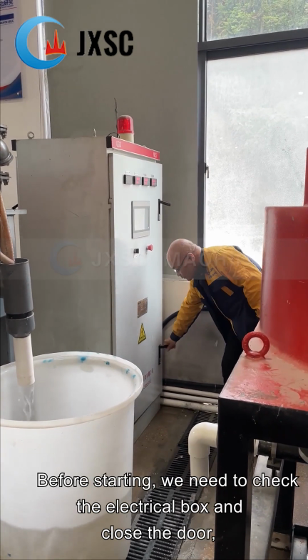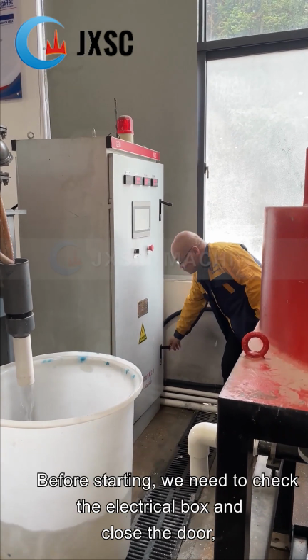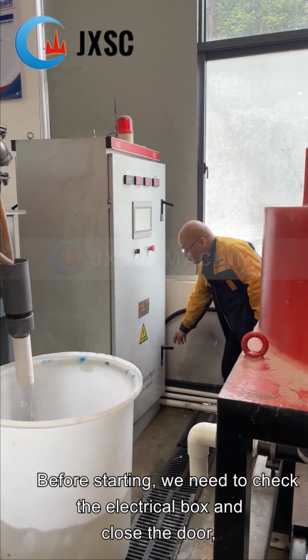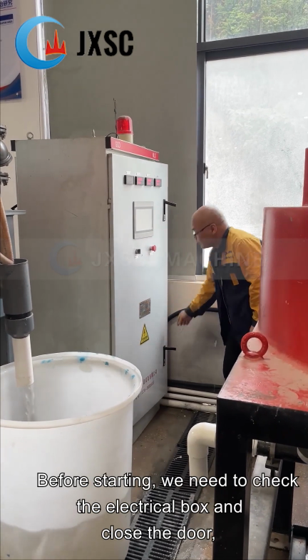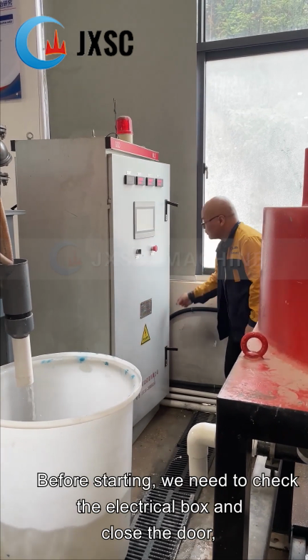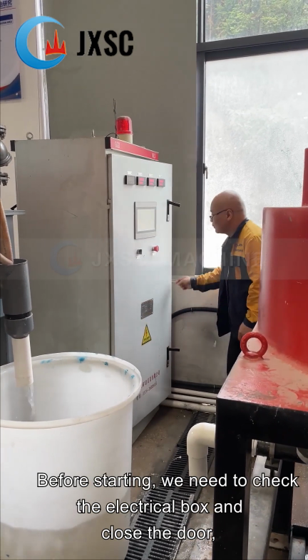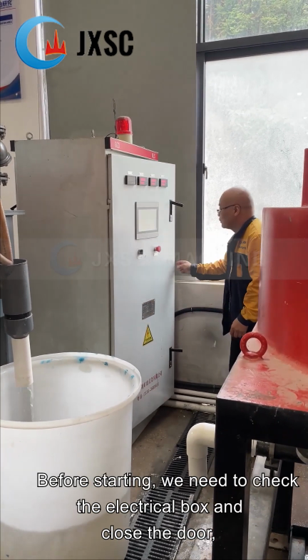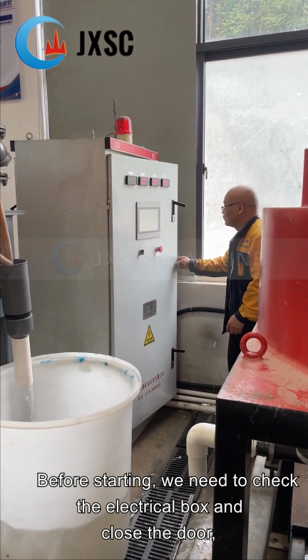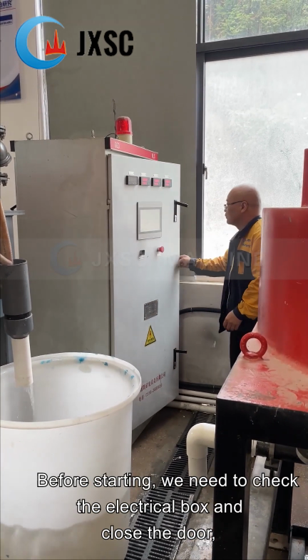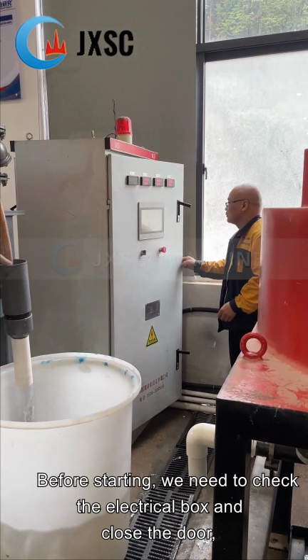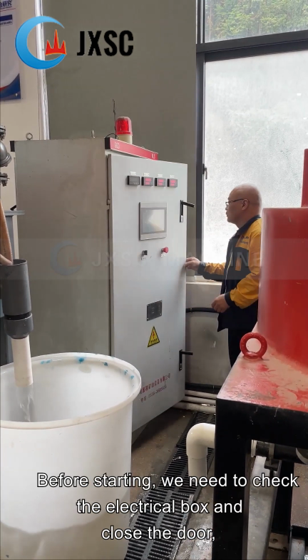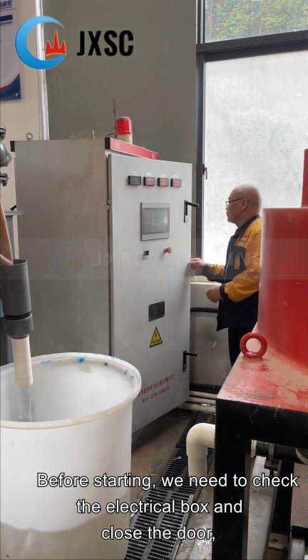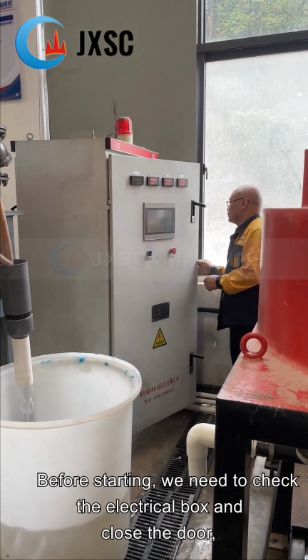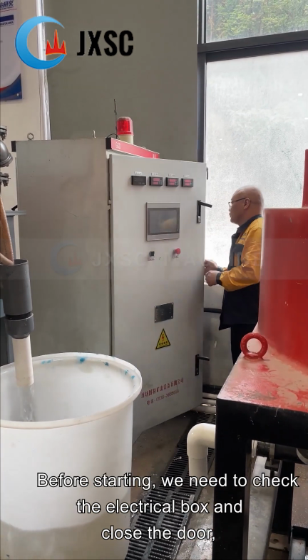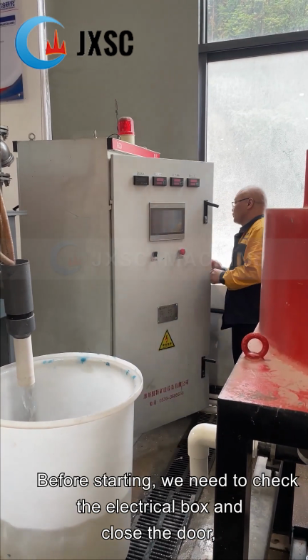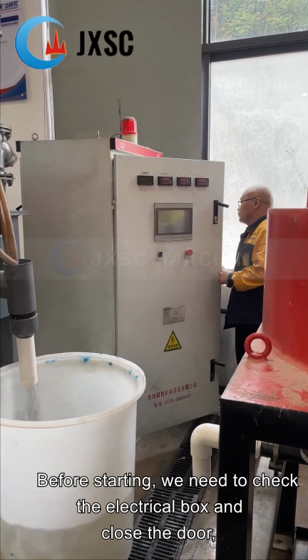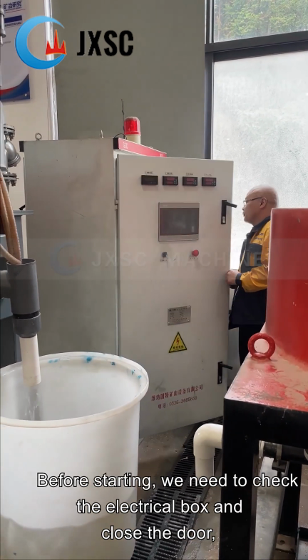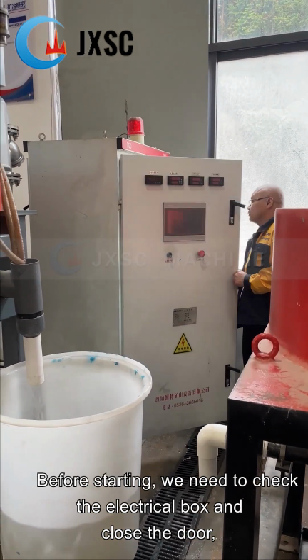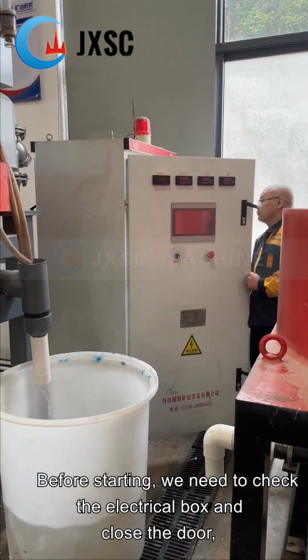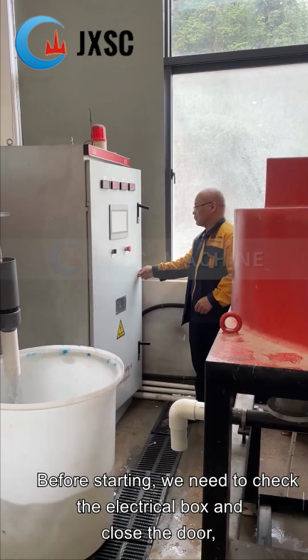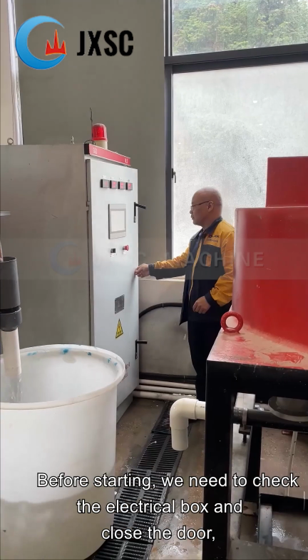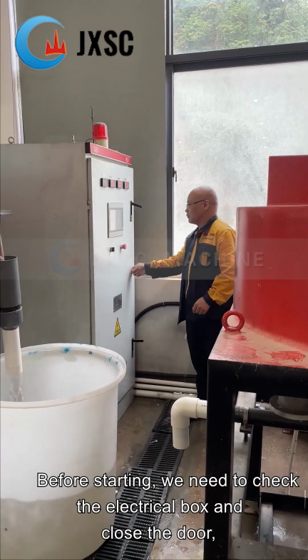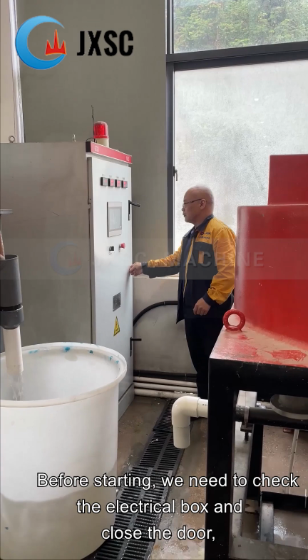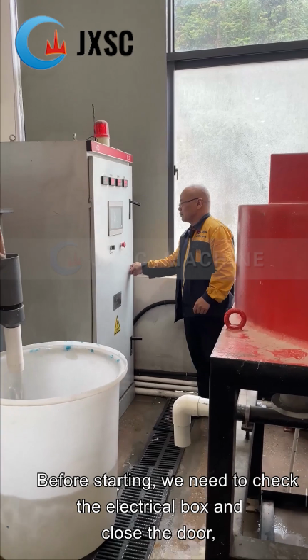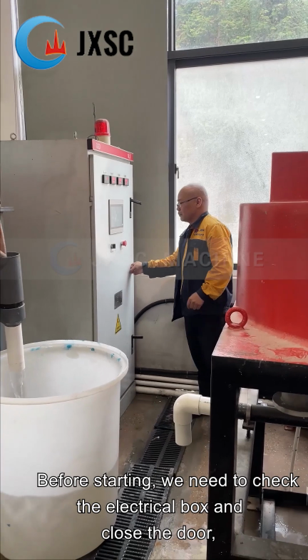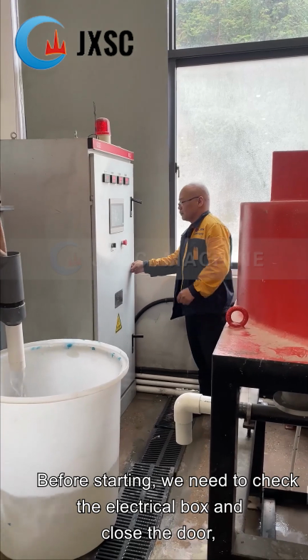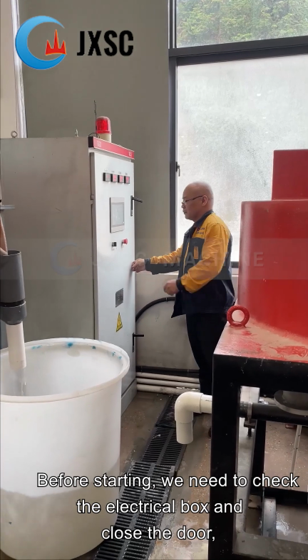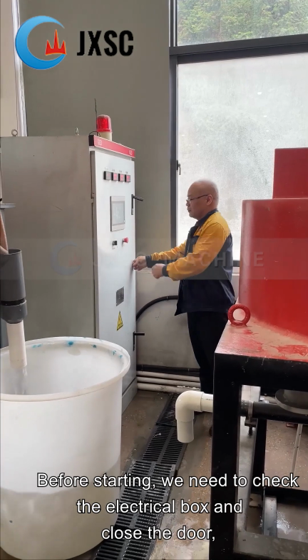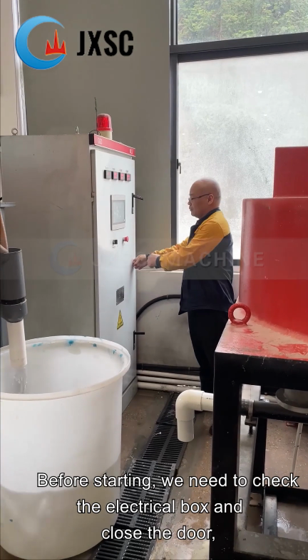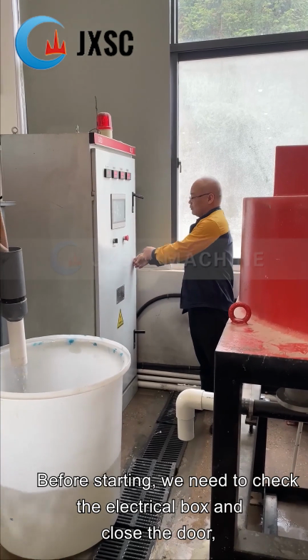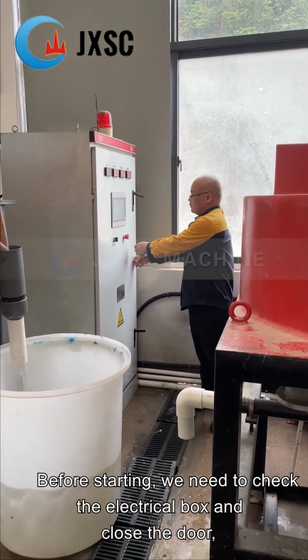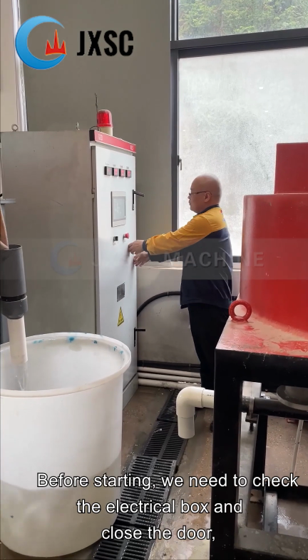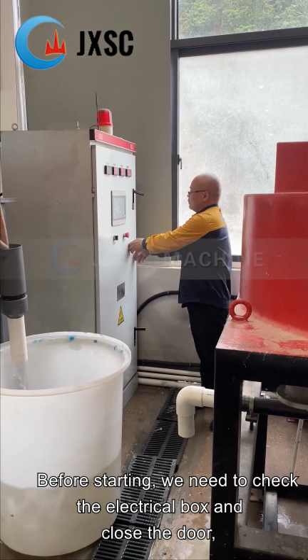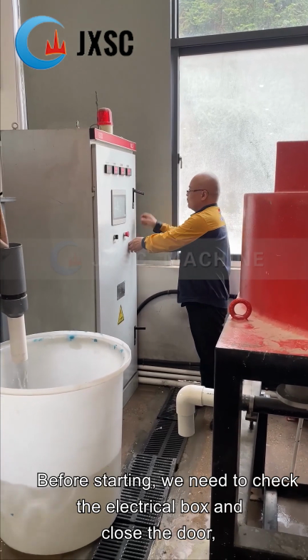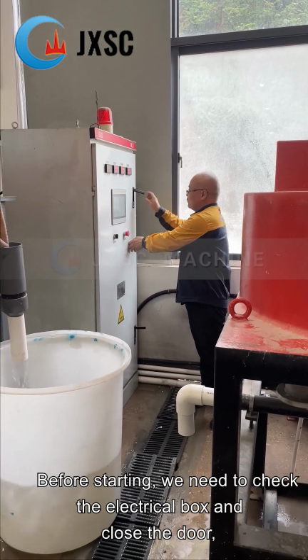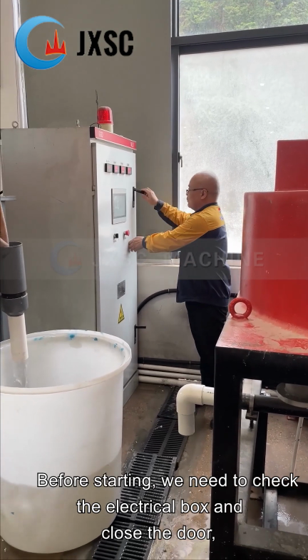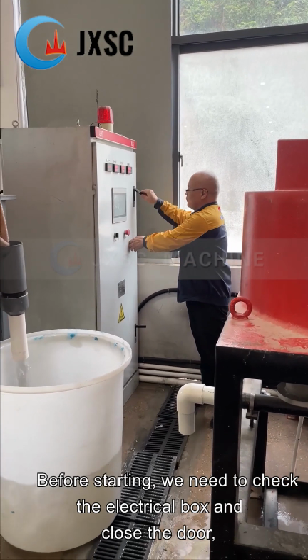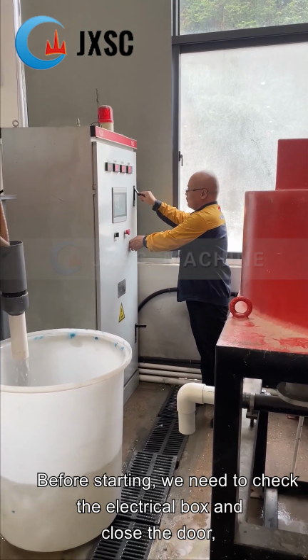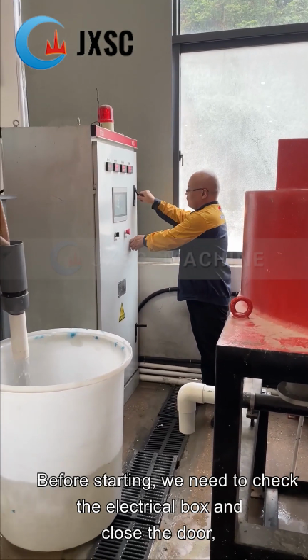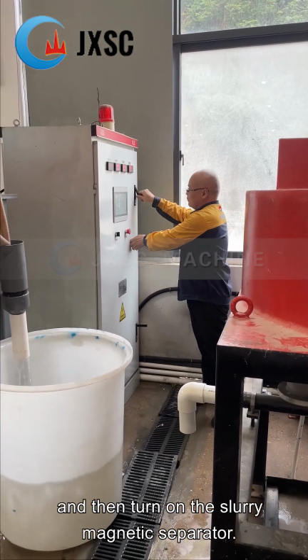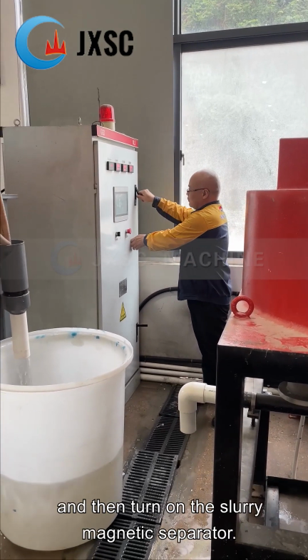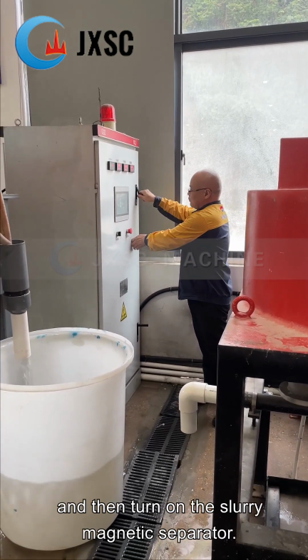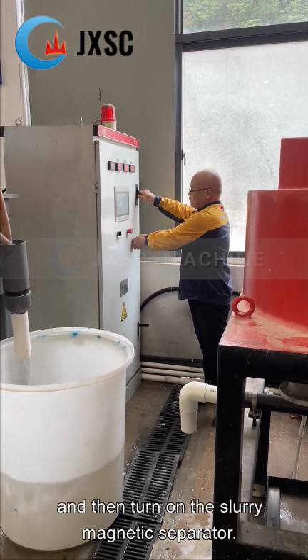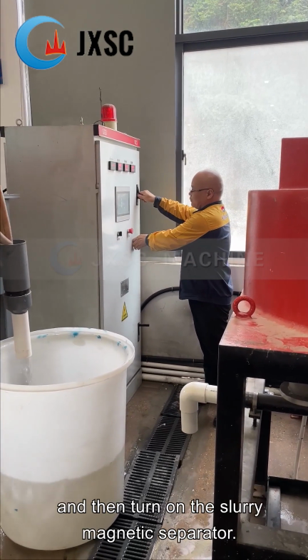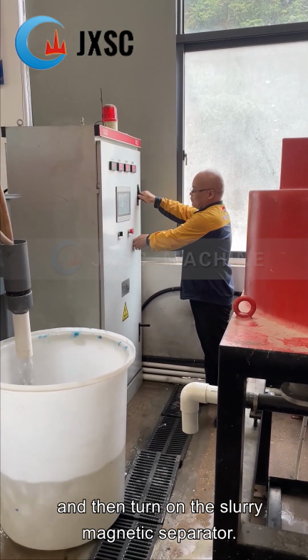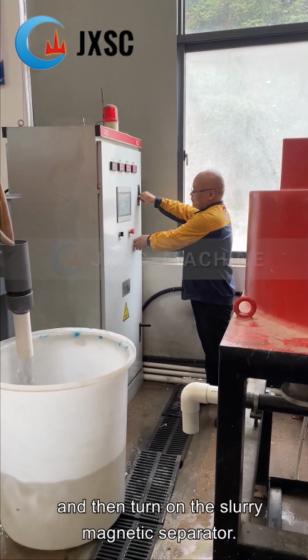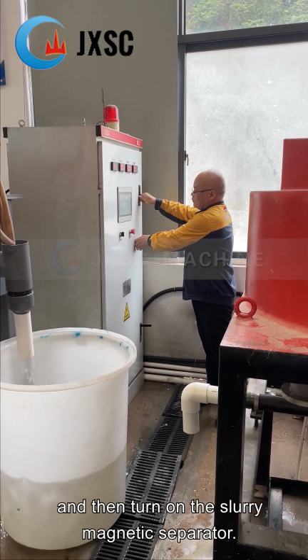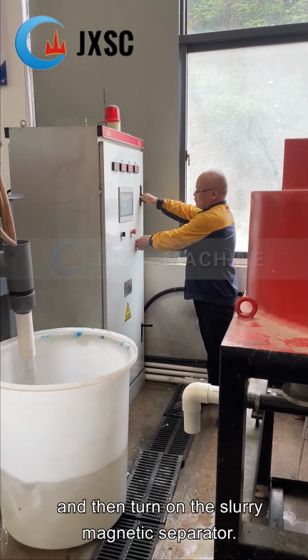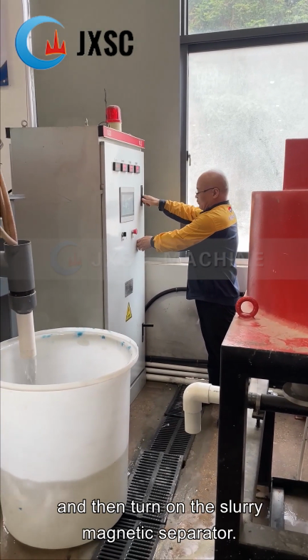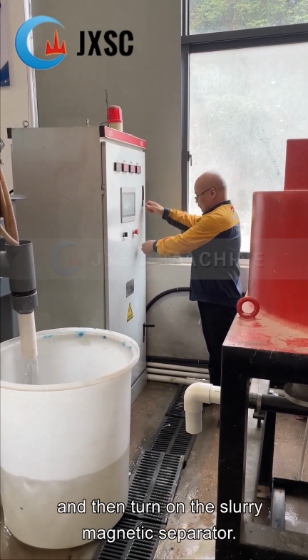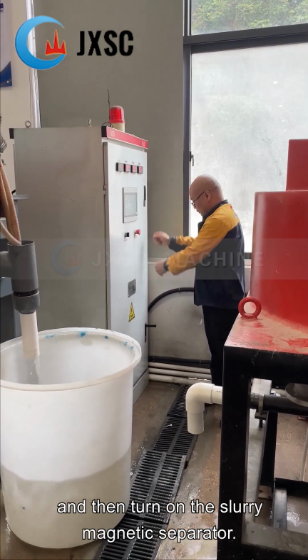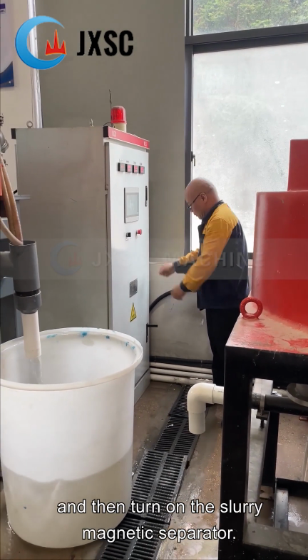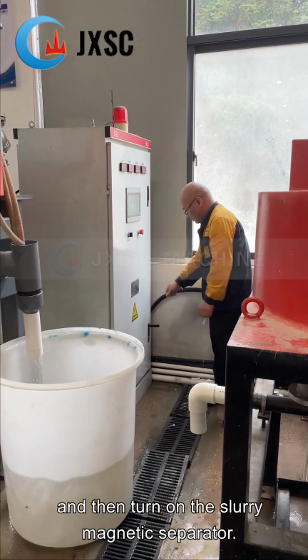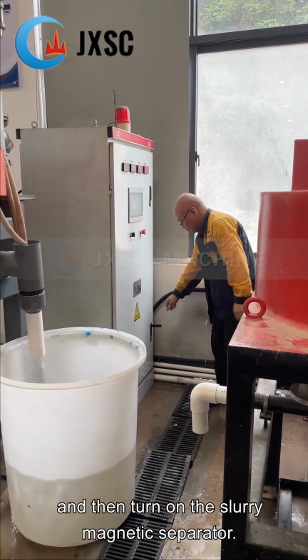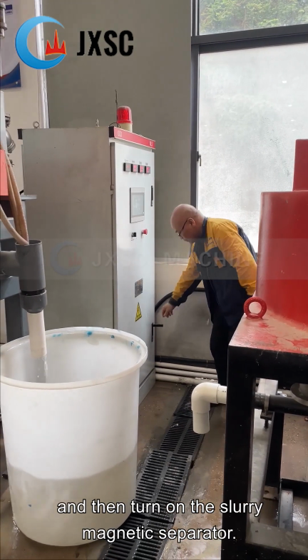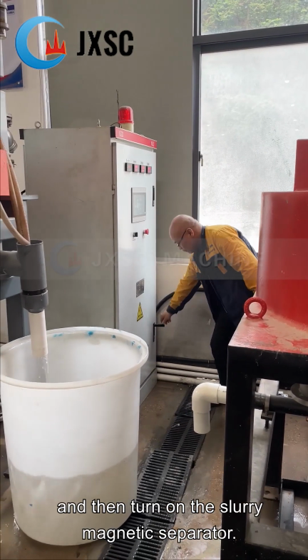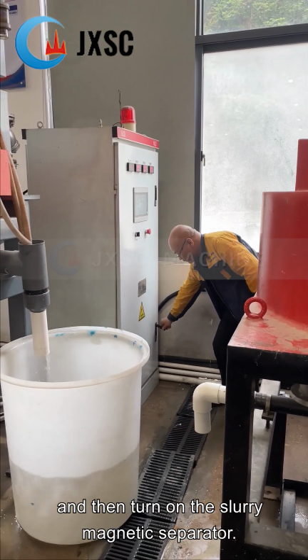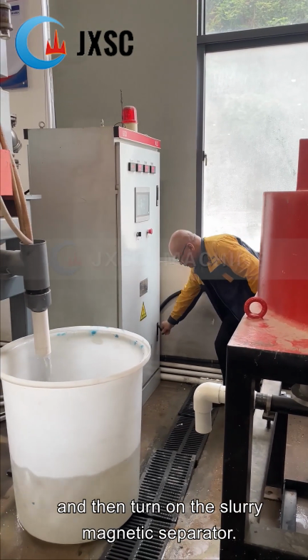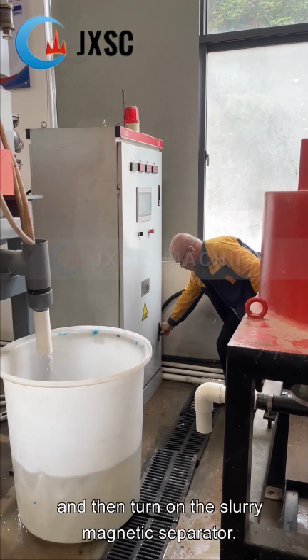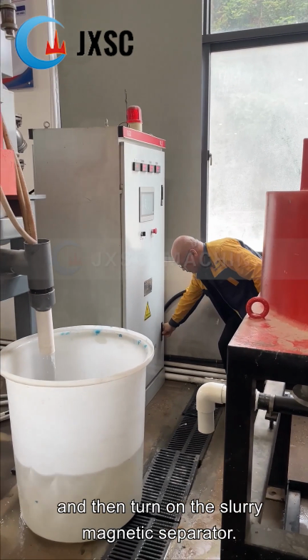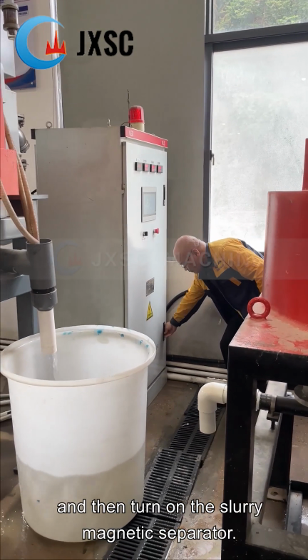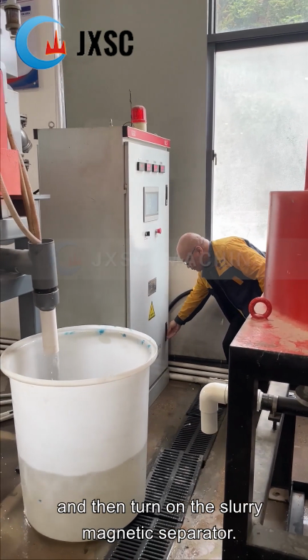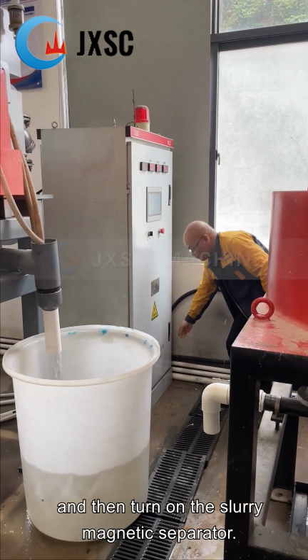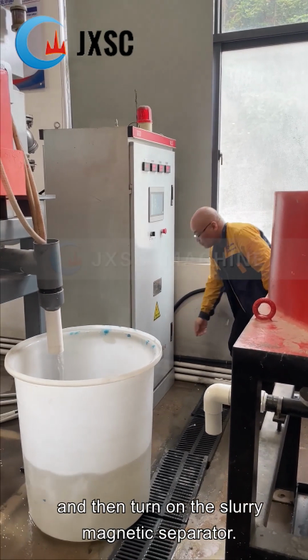Before starting, we need to check the electrical box and close the door, and then turn on the slurry magnetic separator.